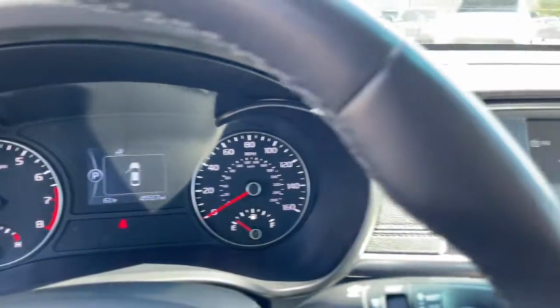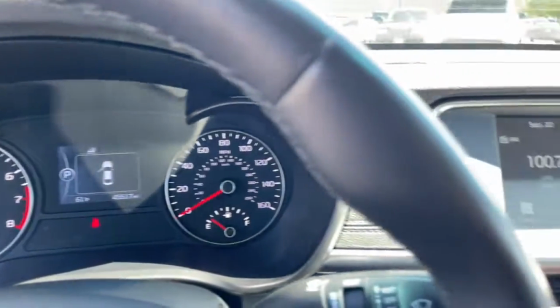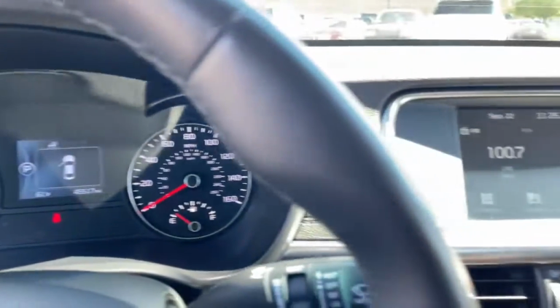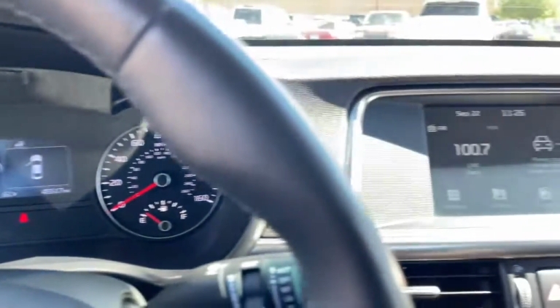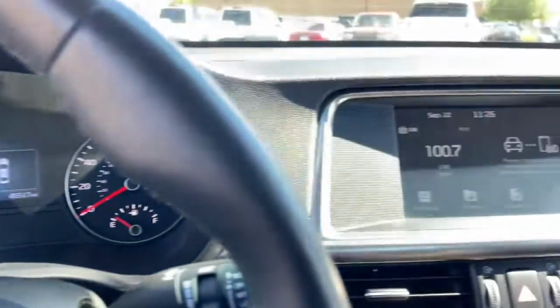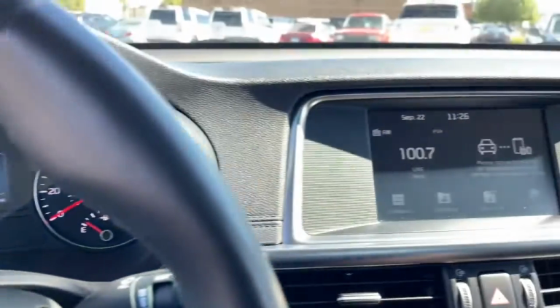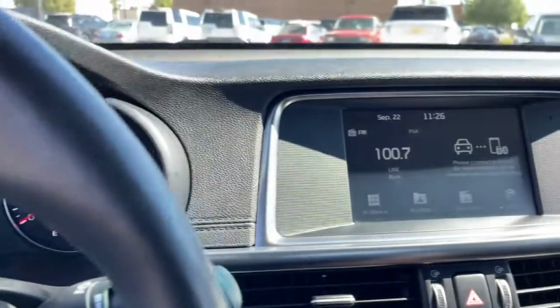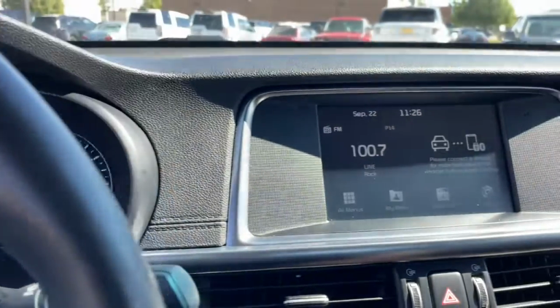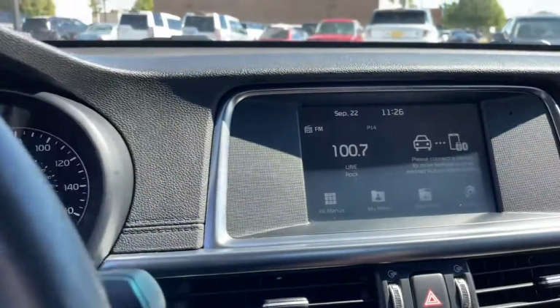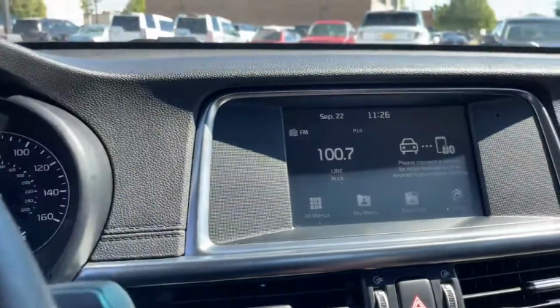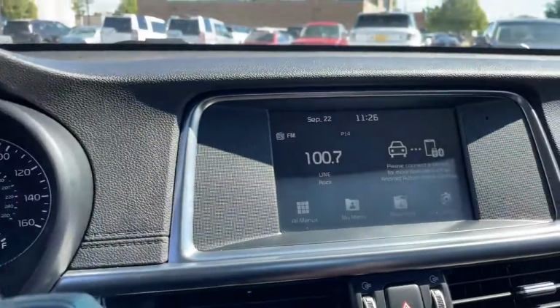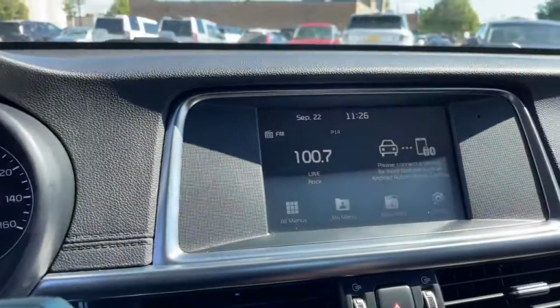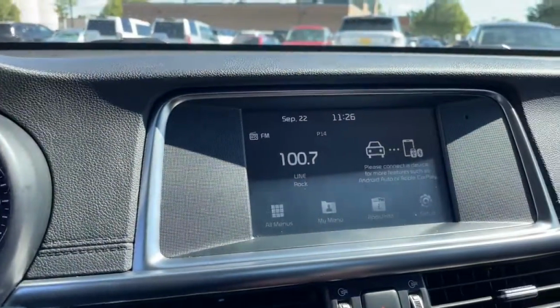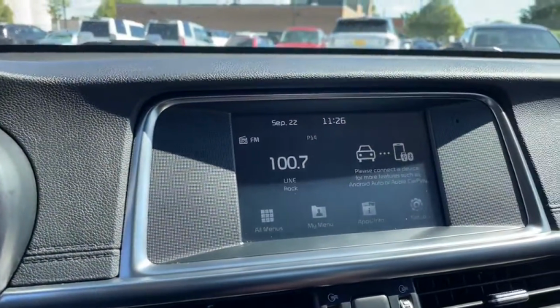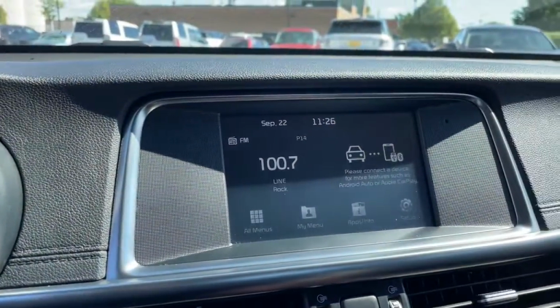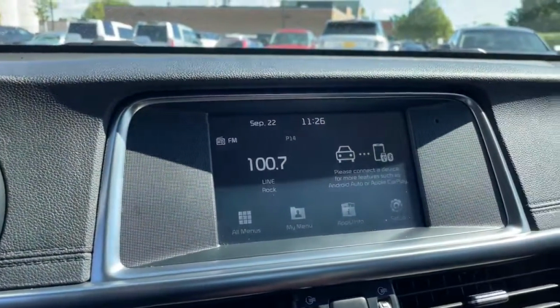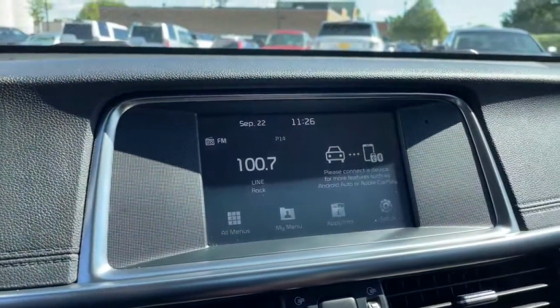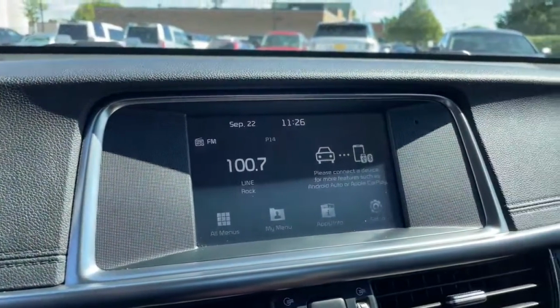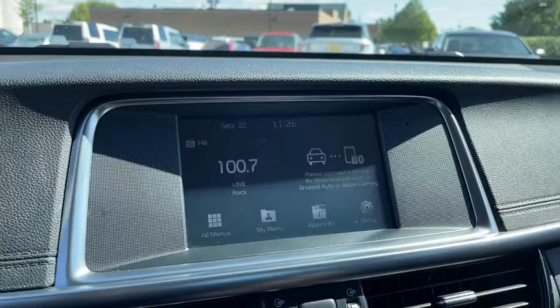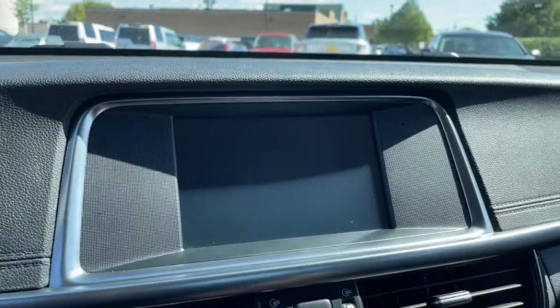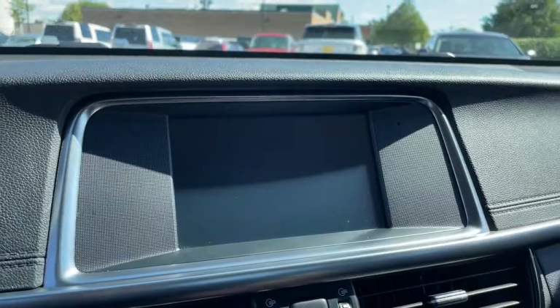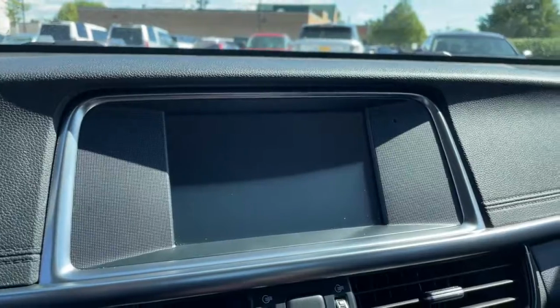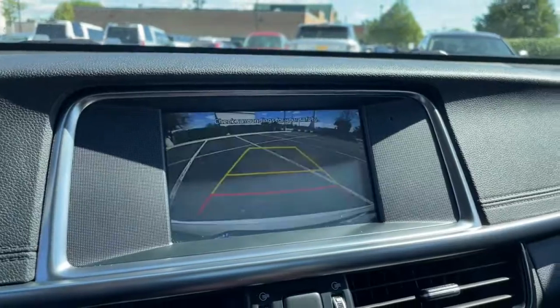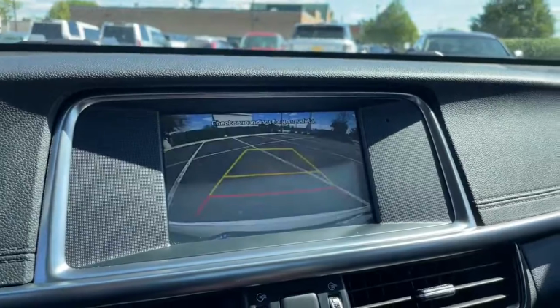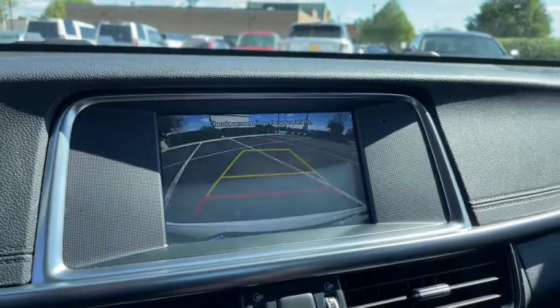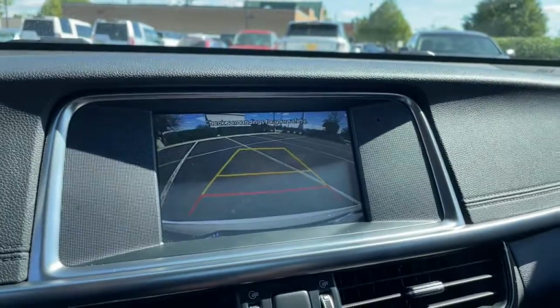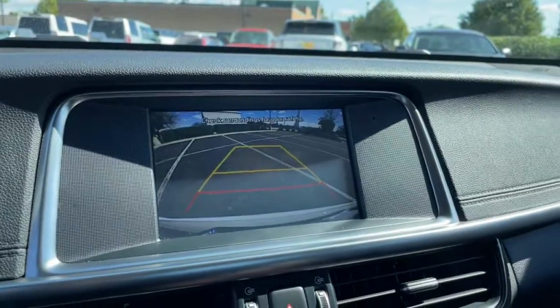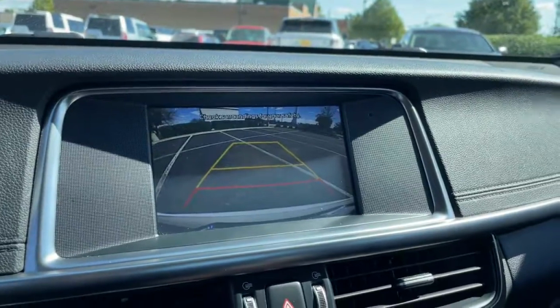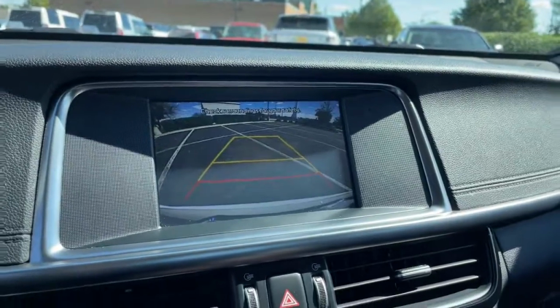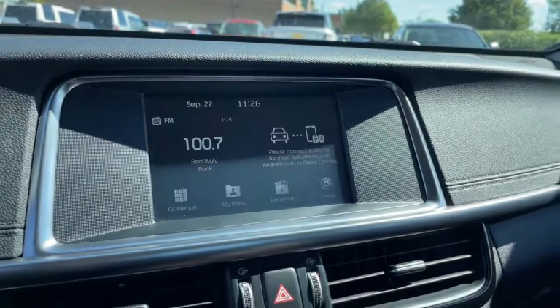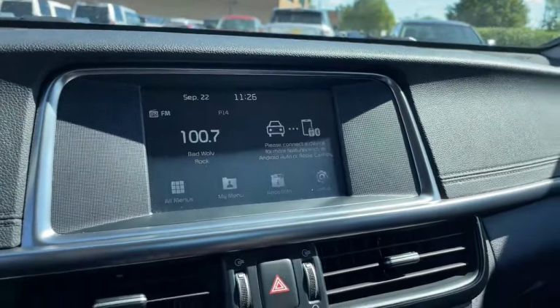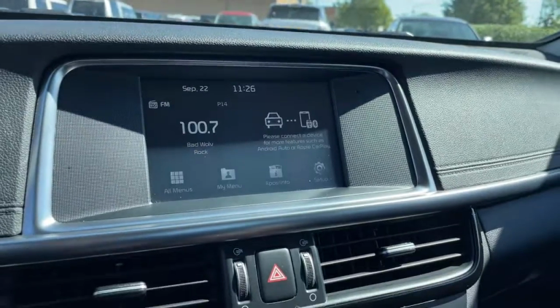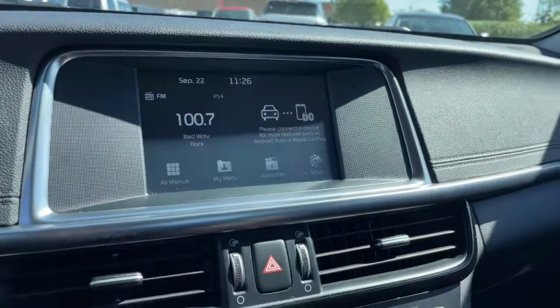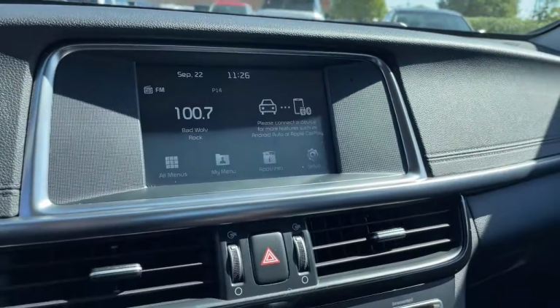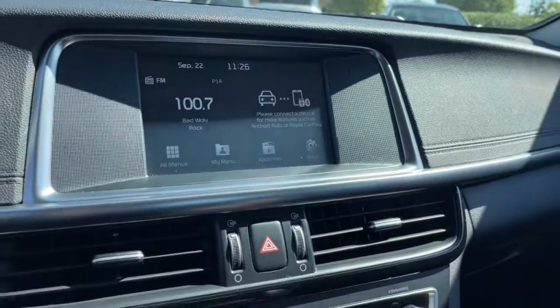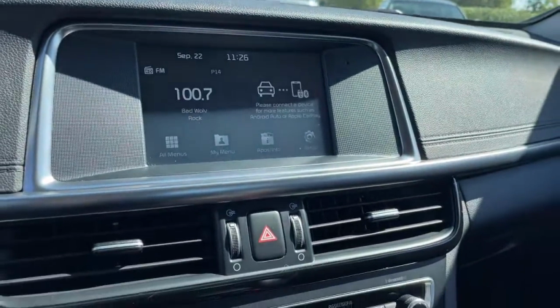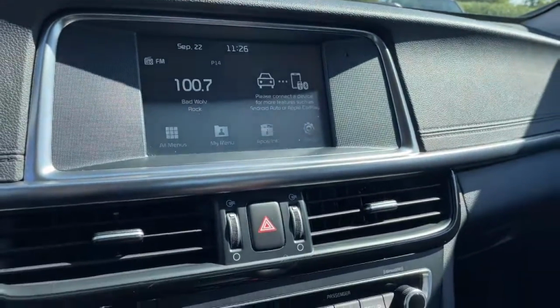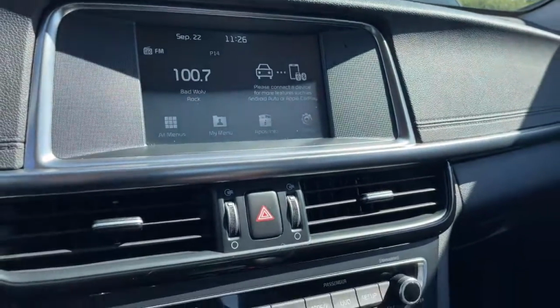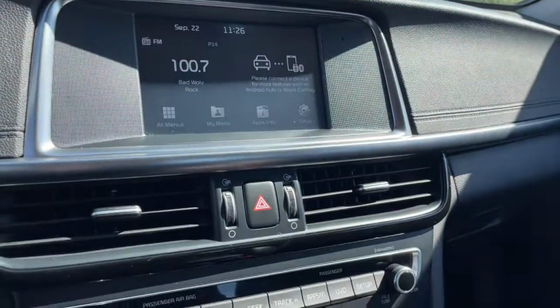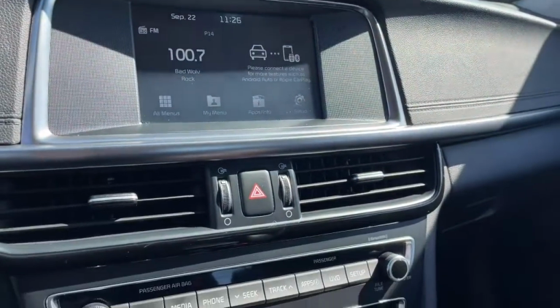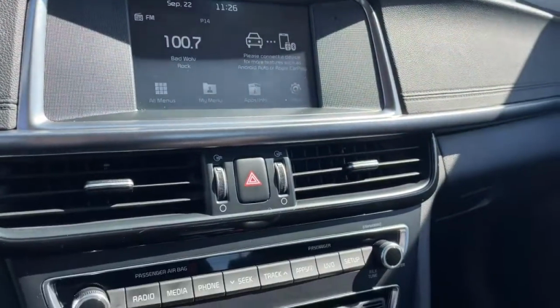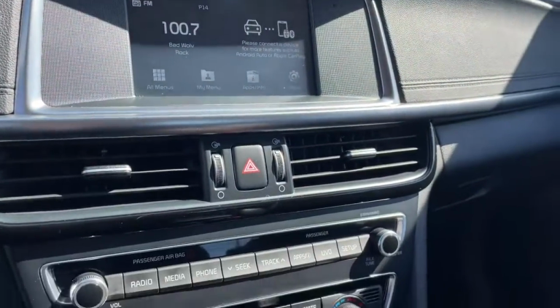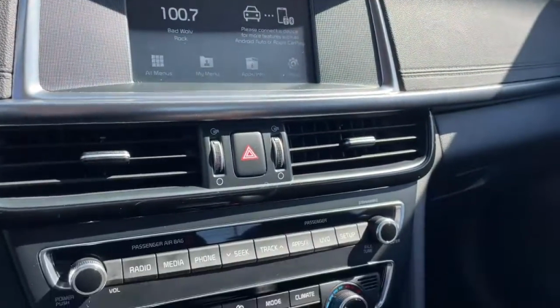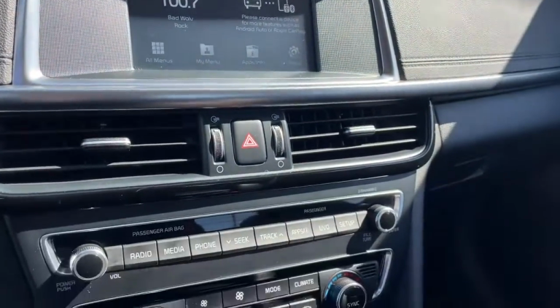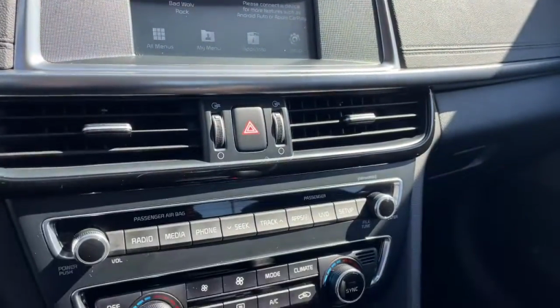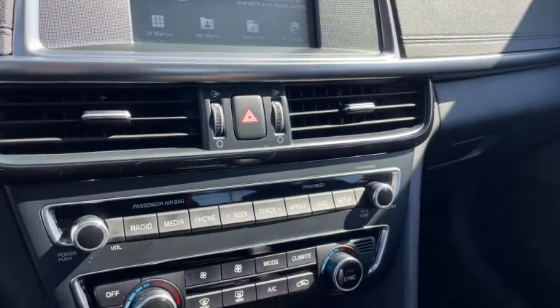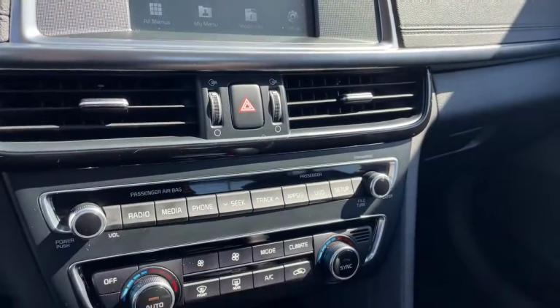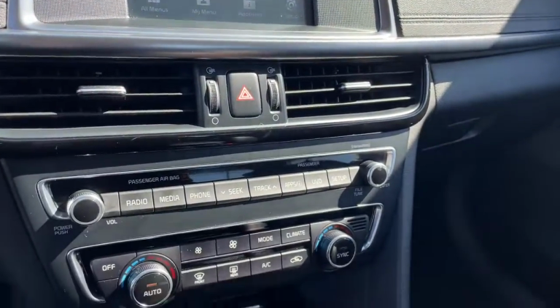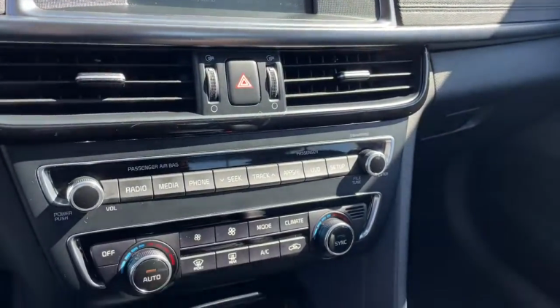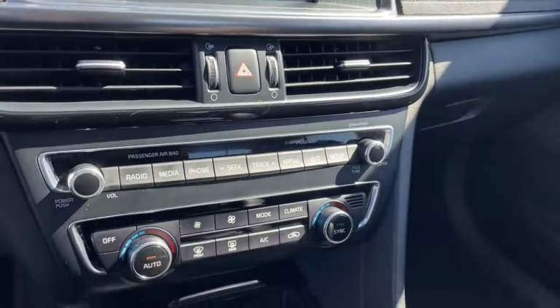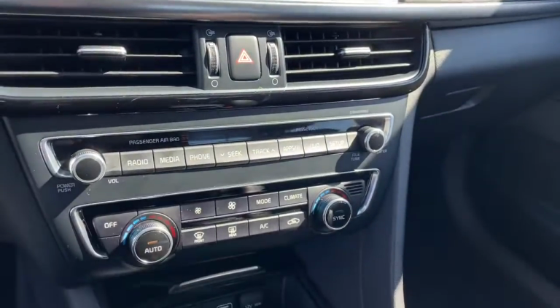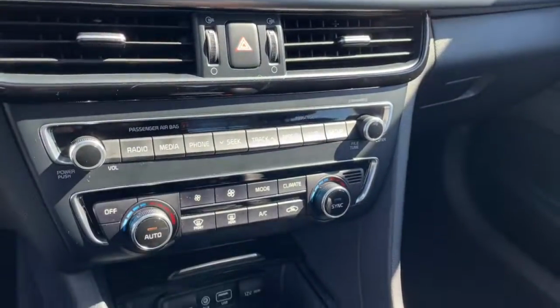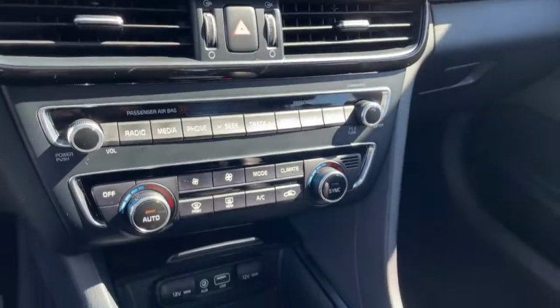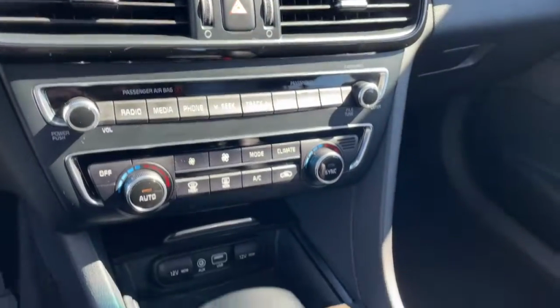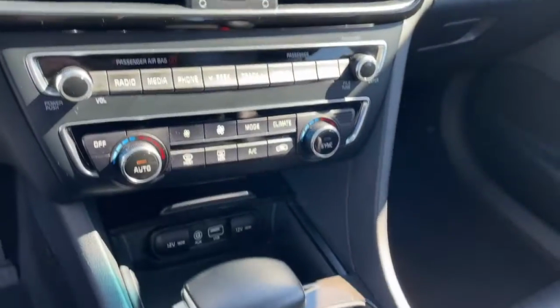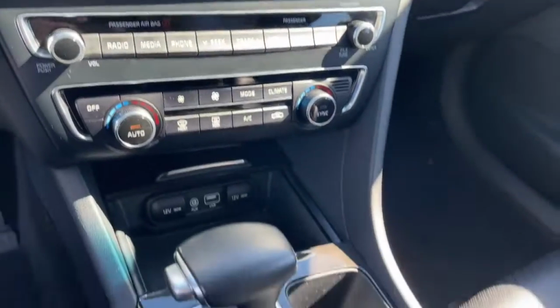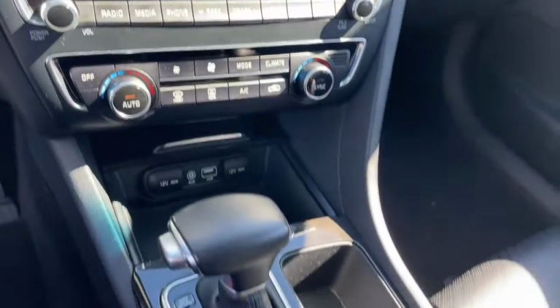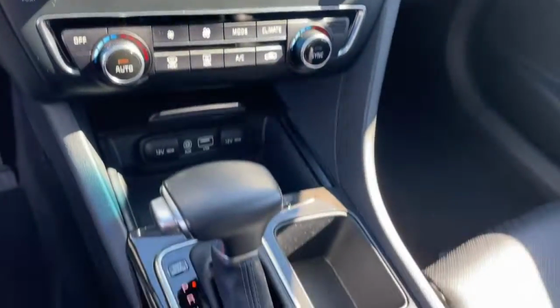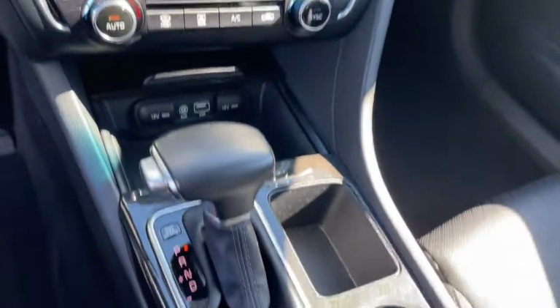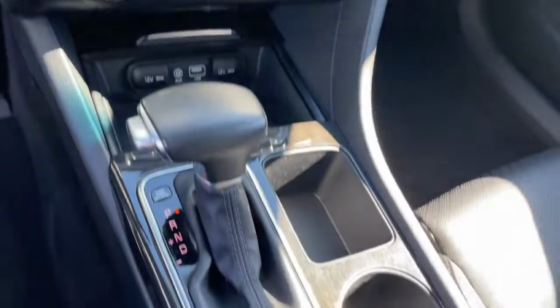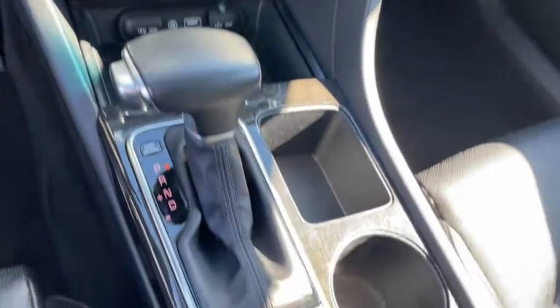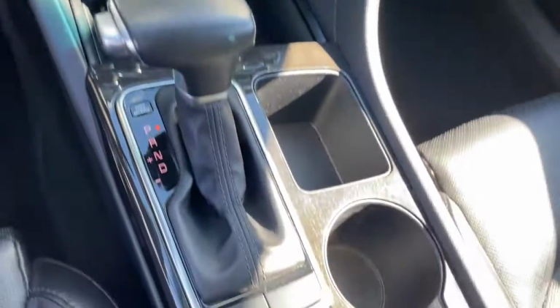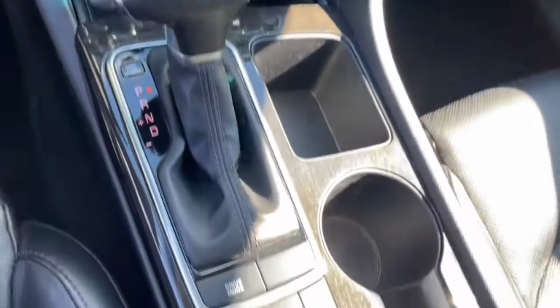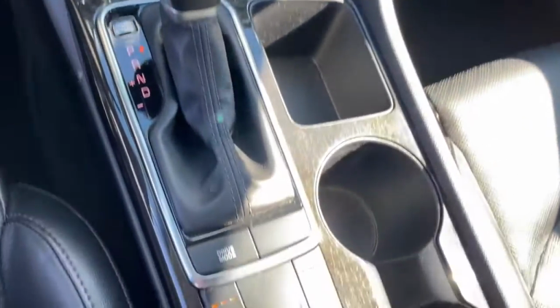Aluminum wheels, heated front seat, electronic stability control, seat memory, and leather steering wheel.